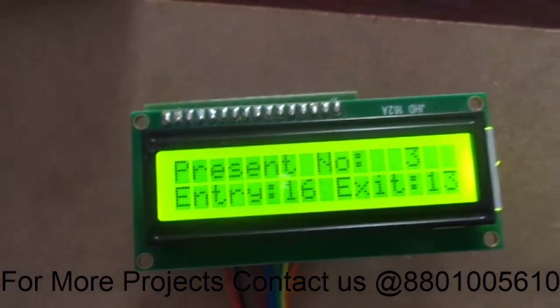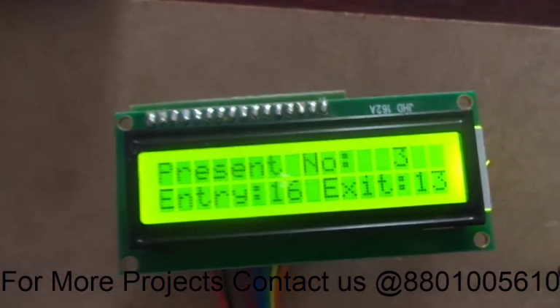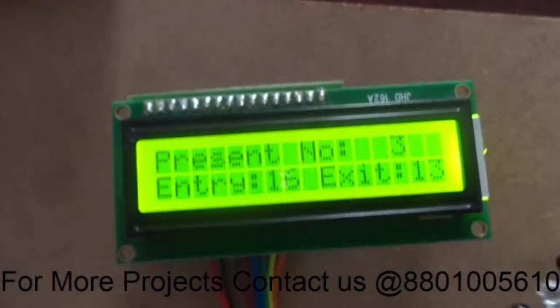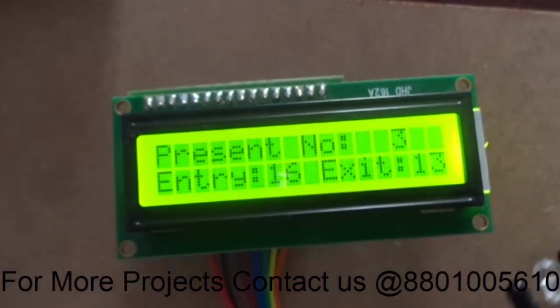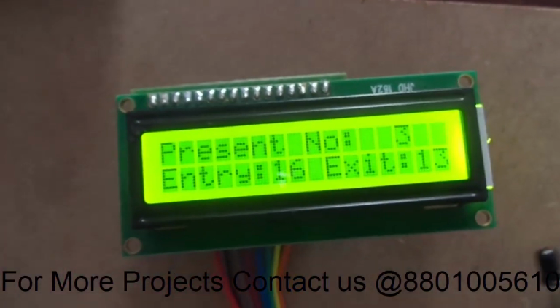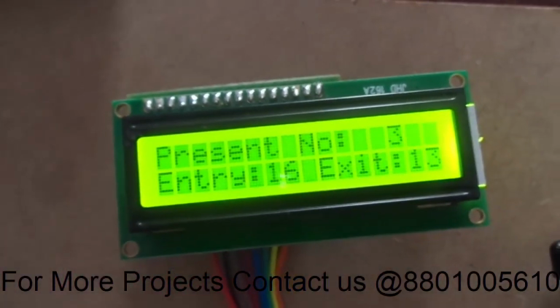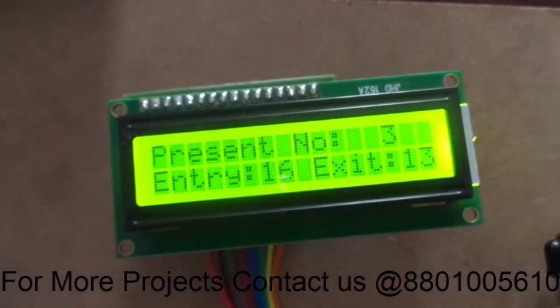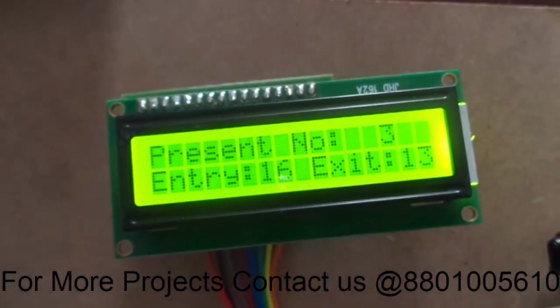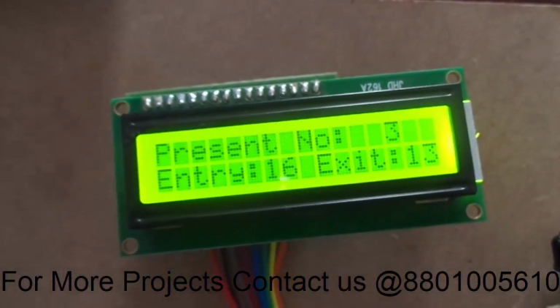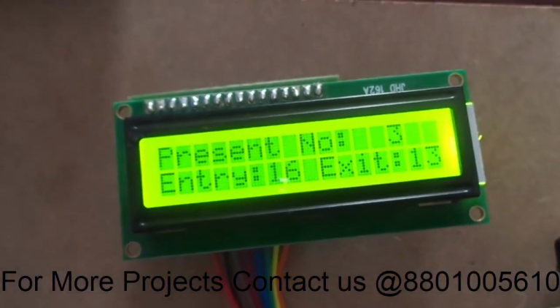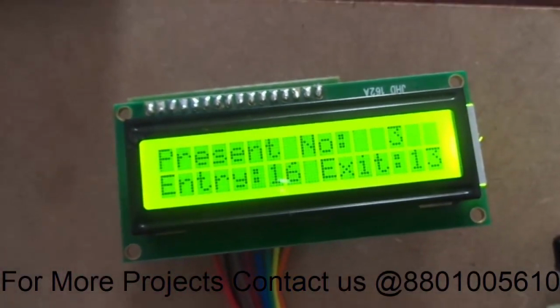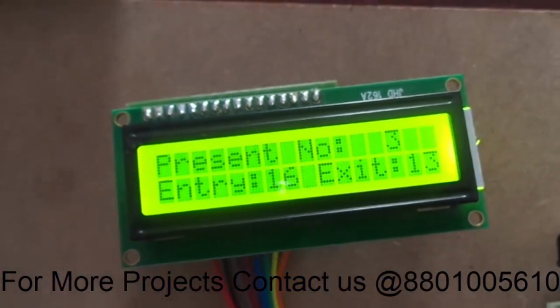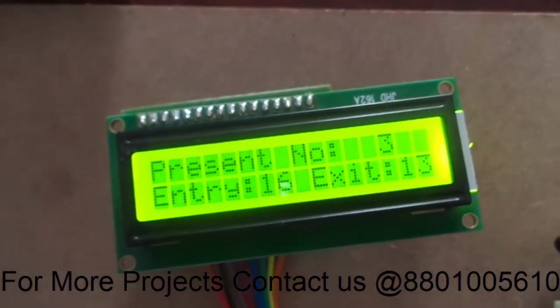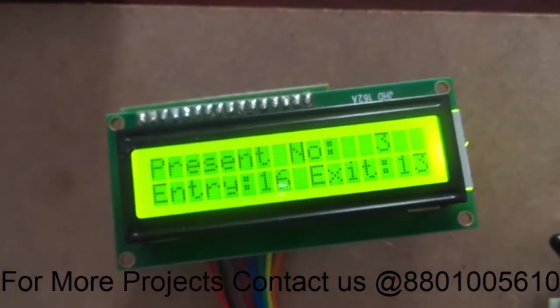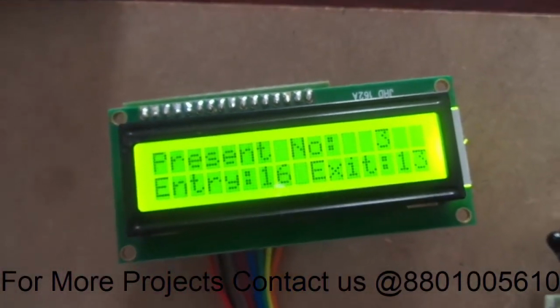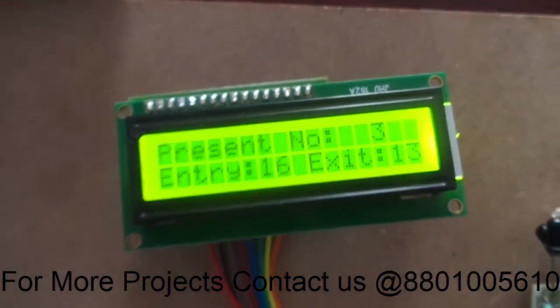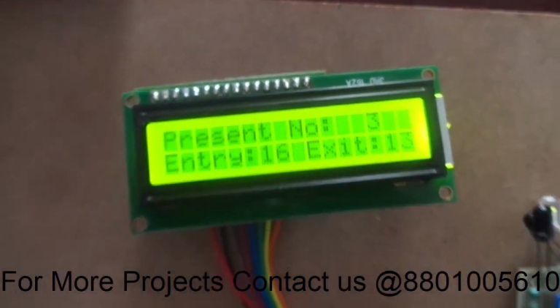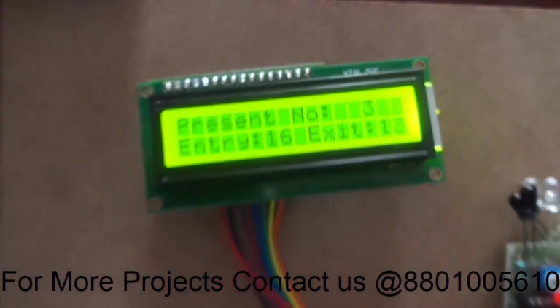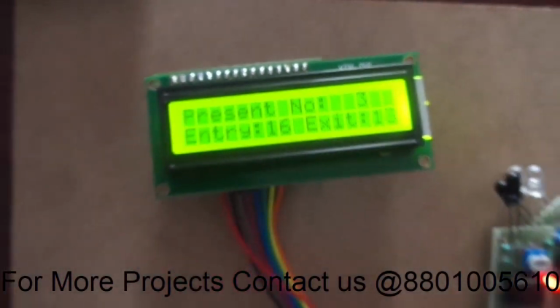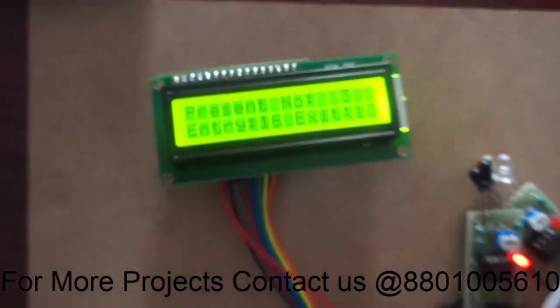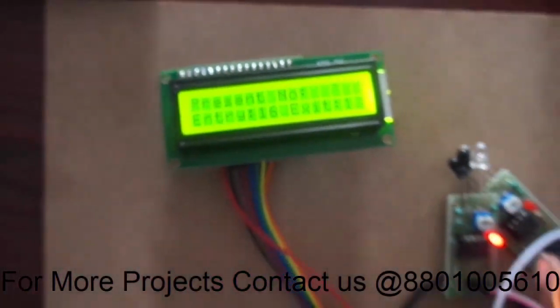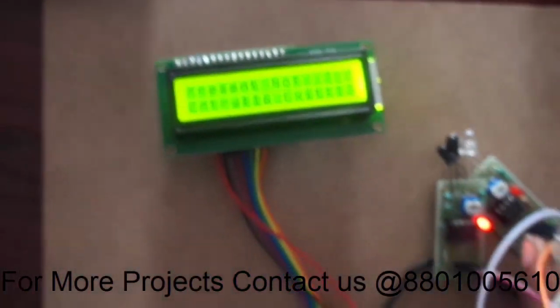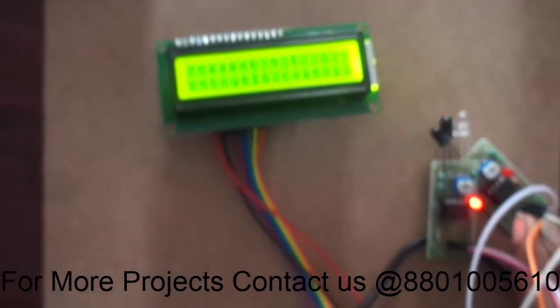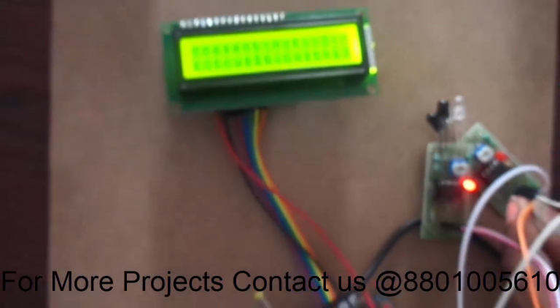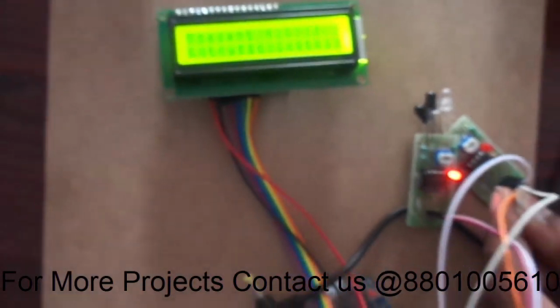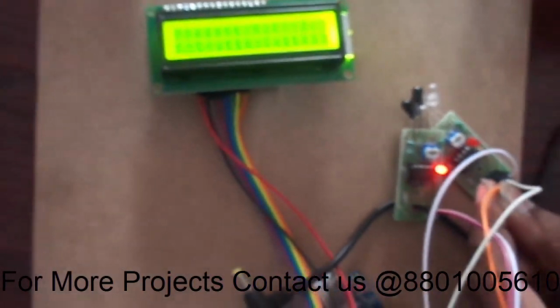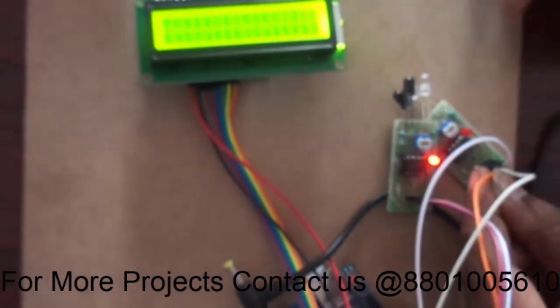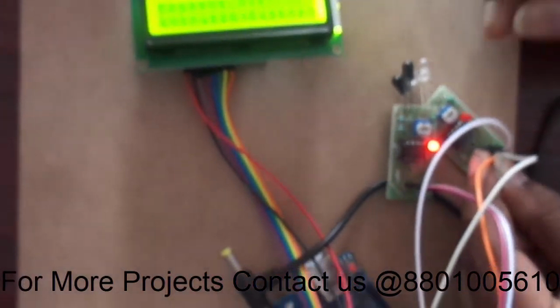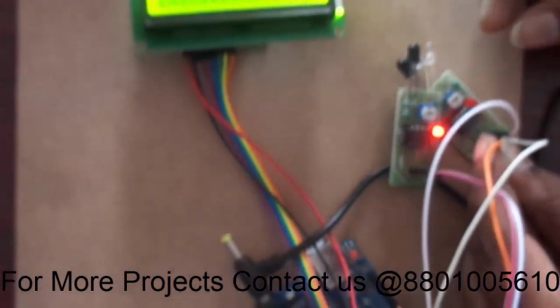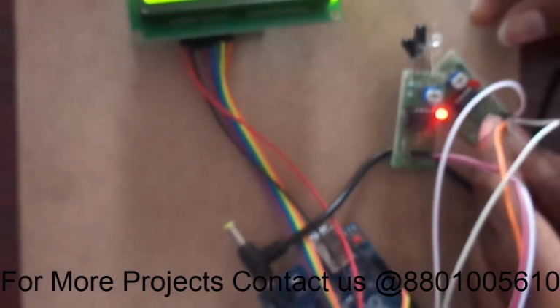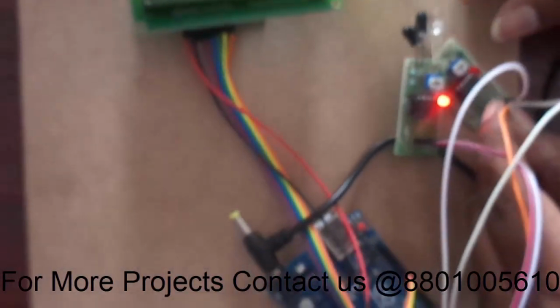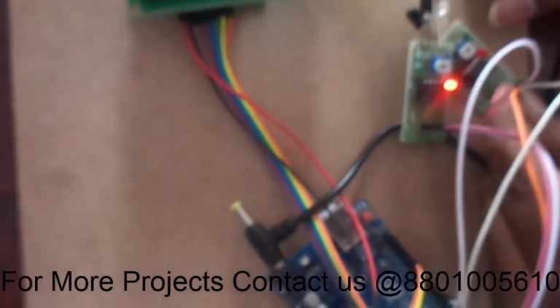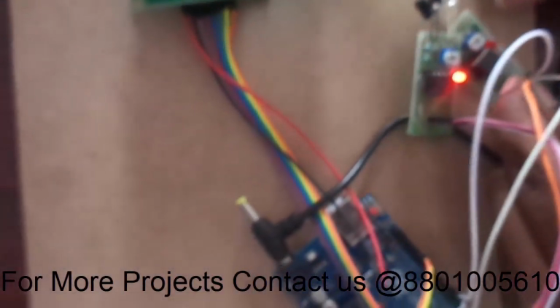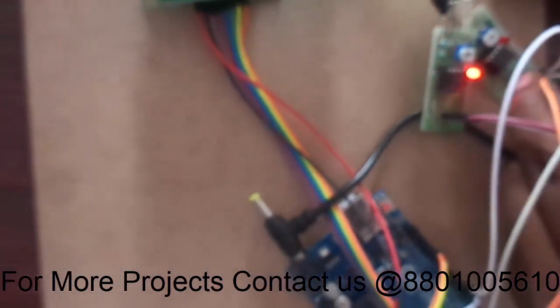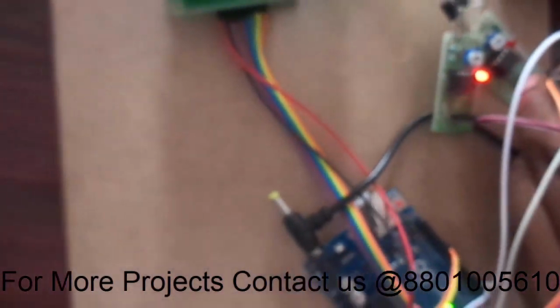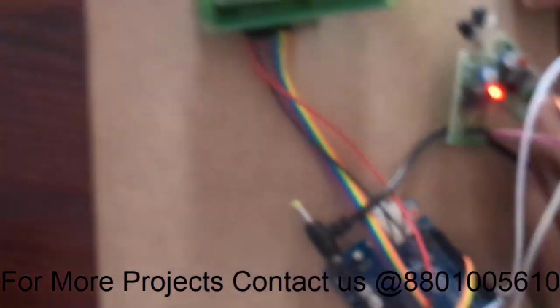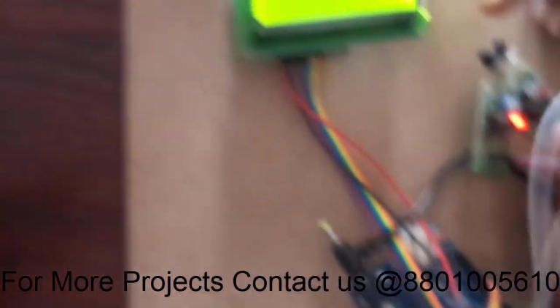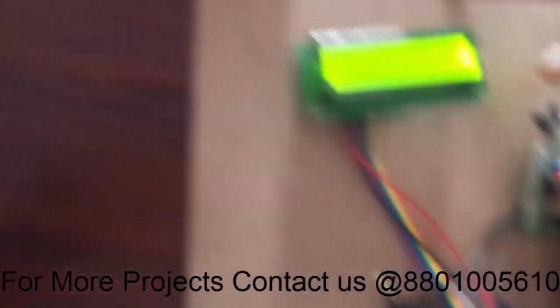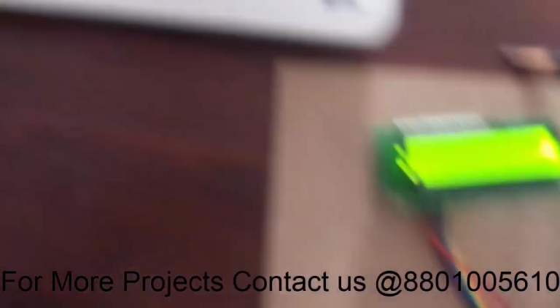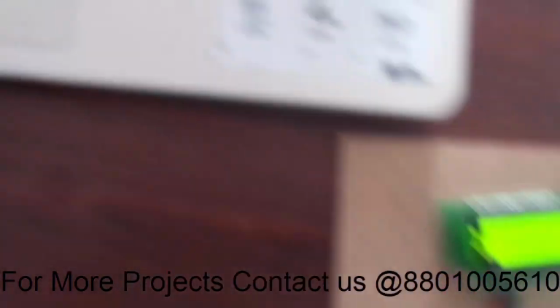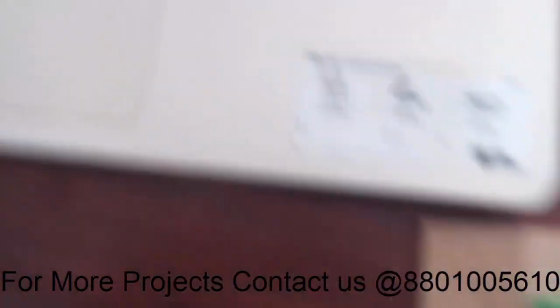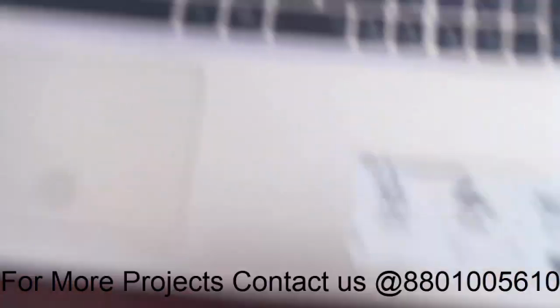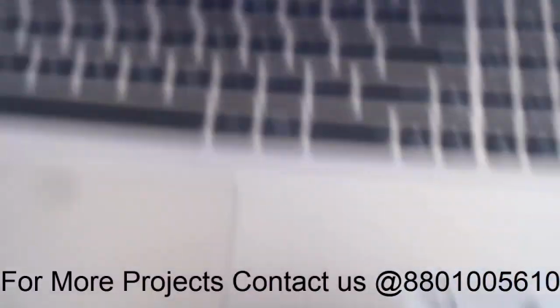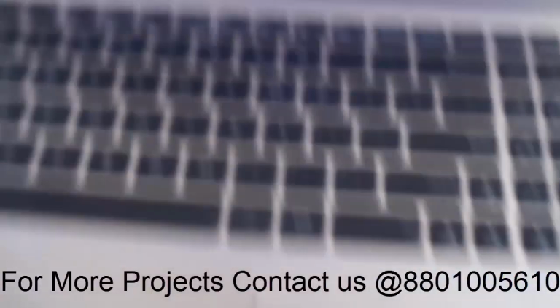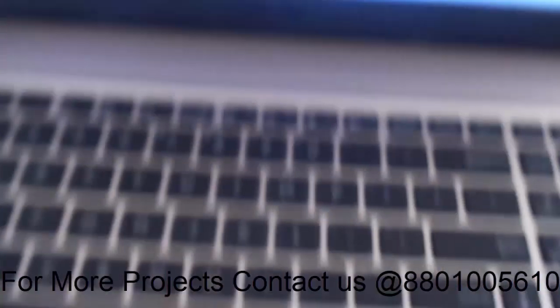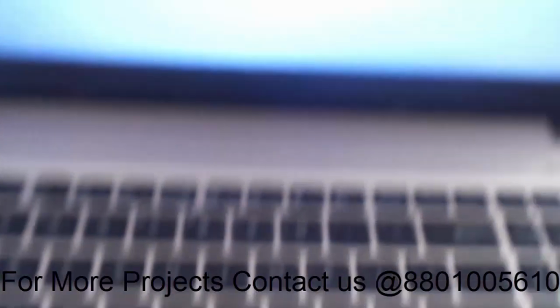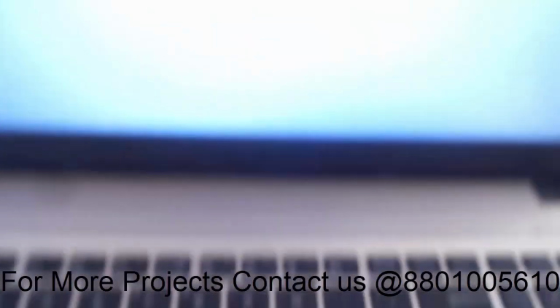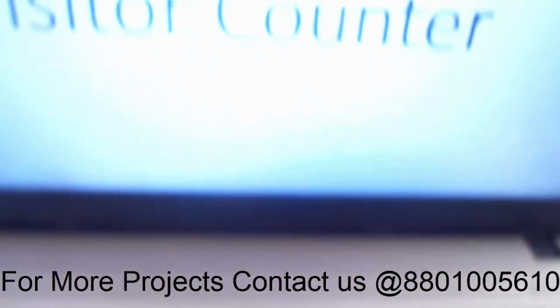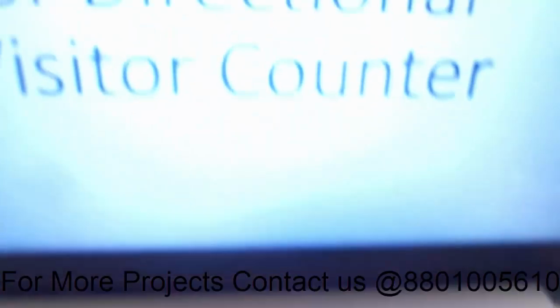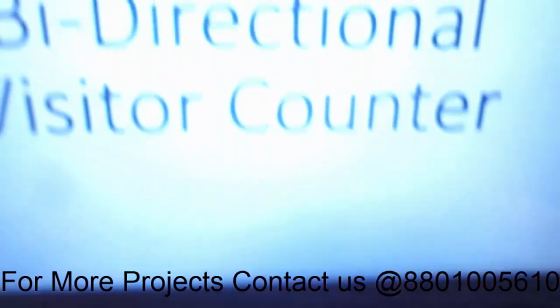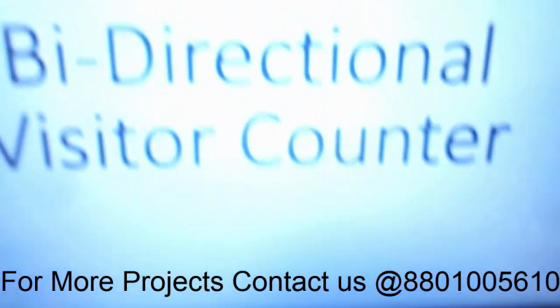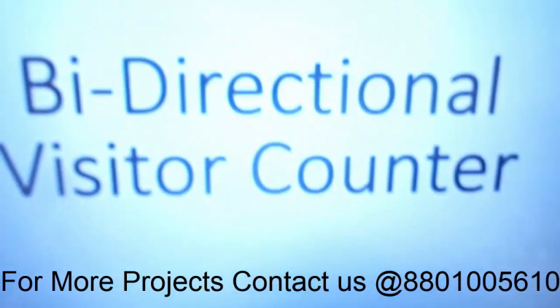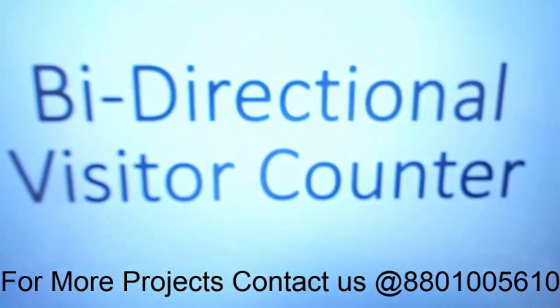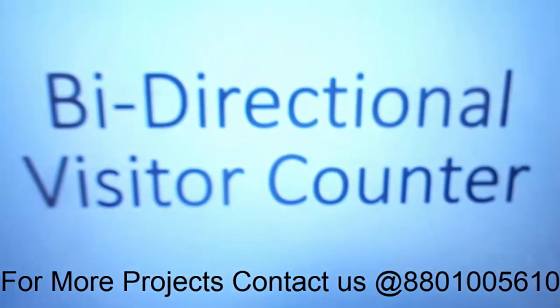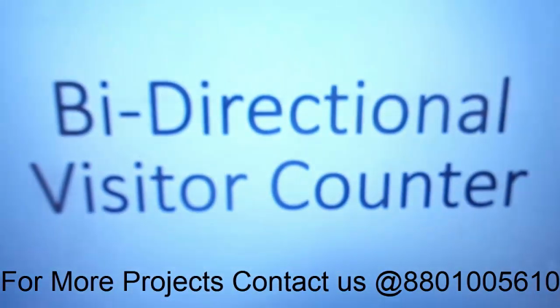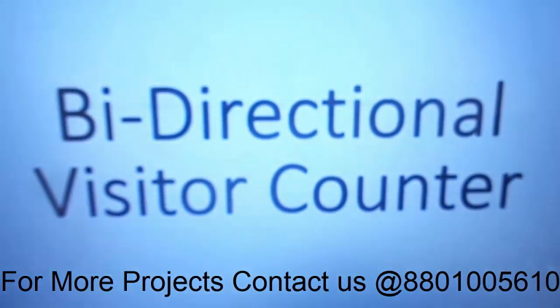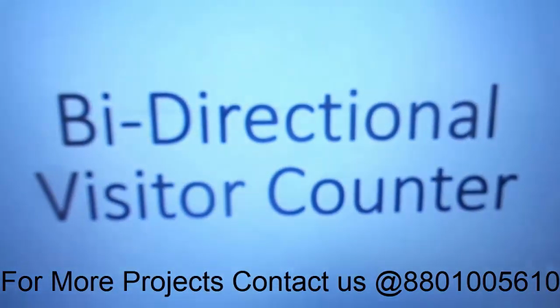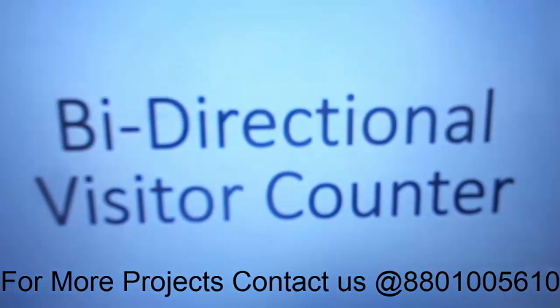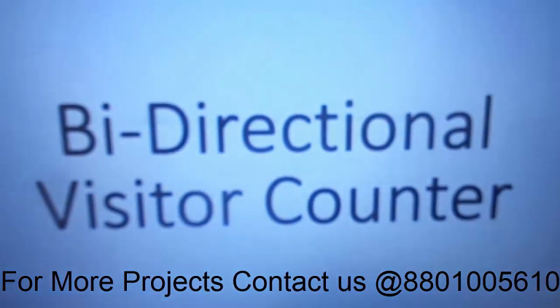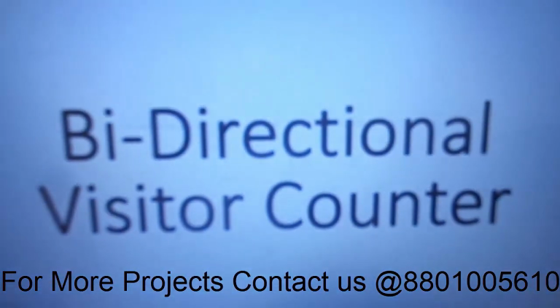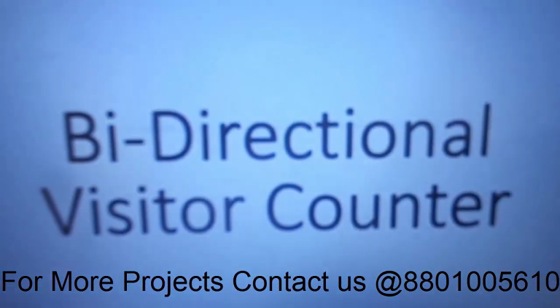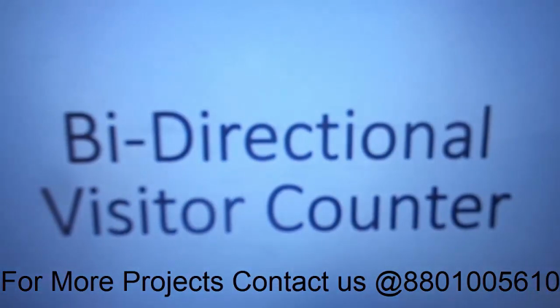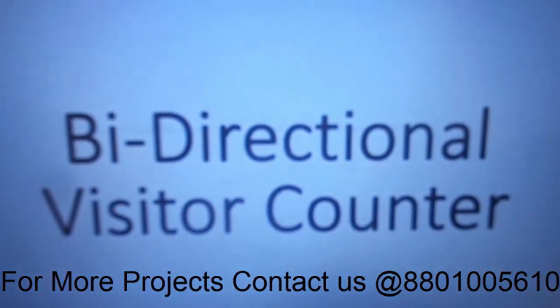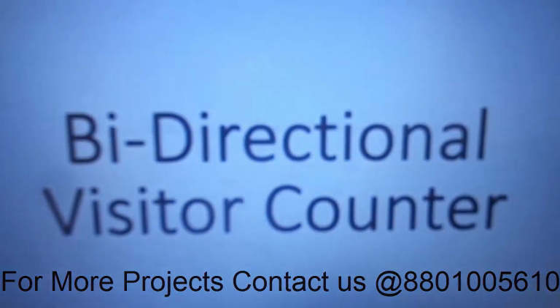Hope you have liked this video. For more videos, subscribe to my channel. If you like this video, please like it. Thank you for watching. Have a nice day.